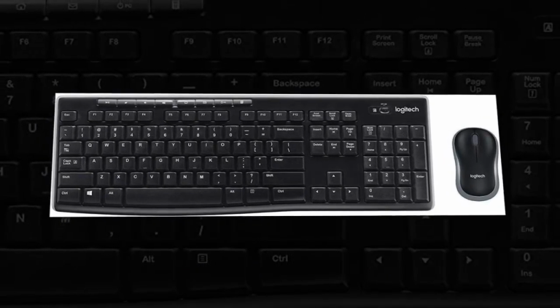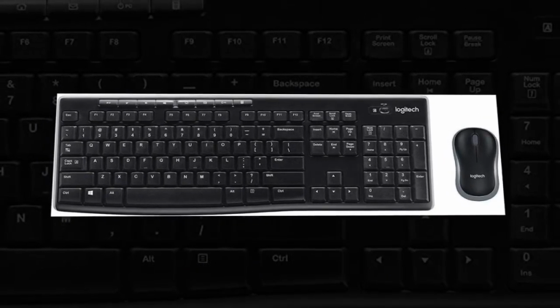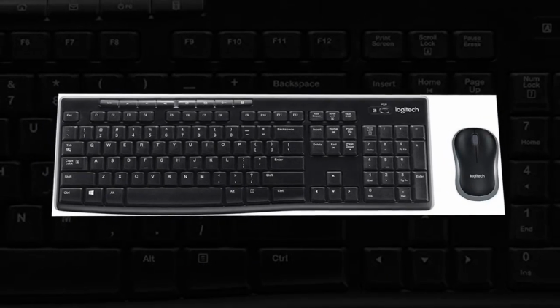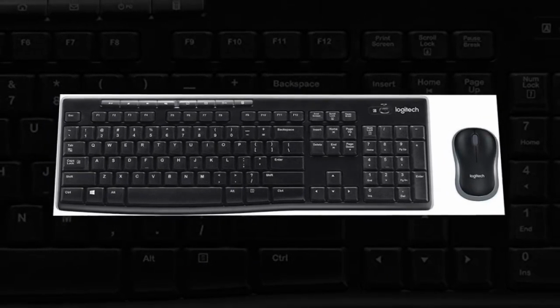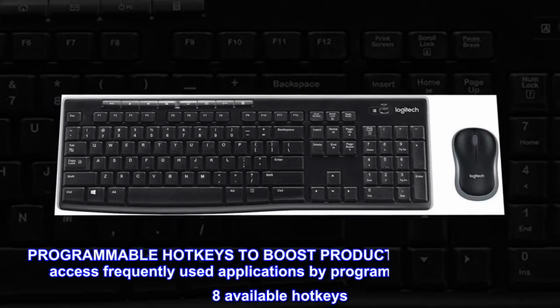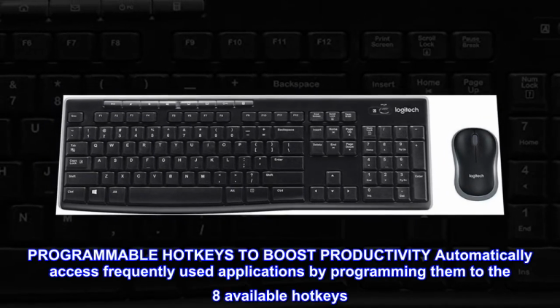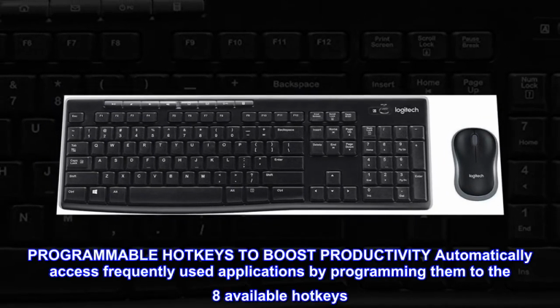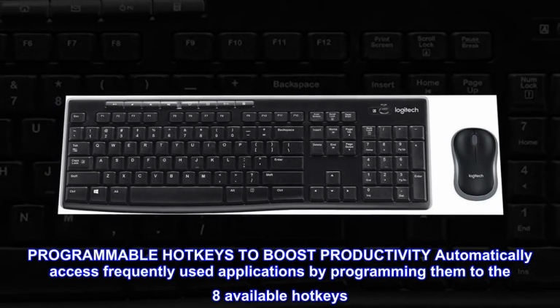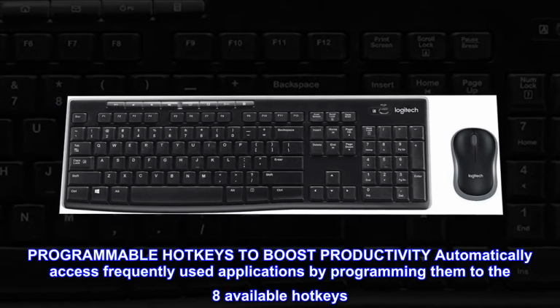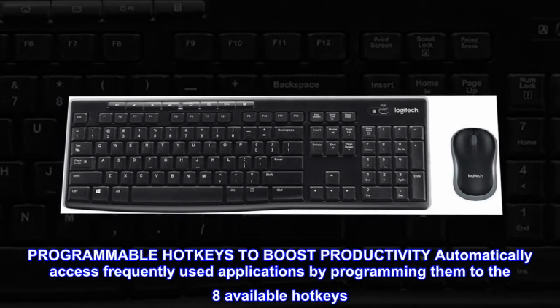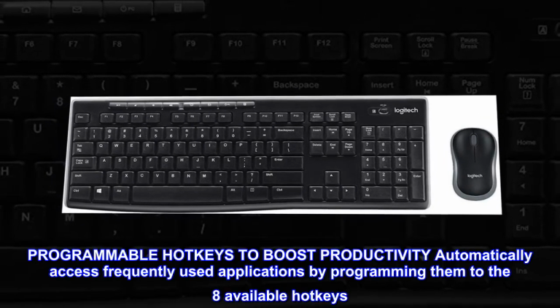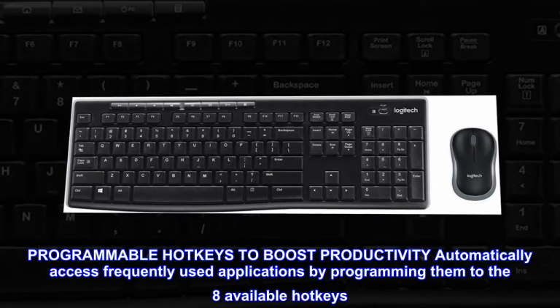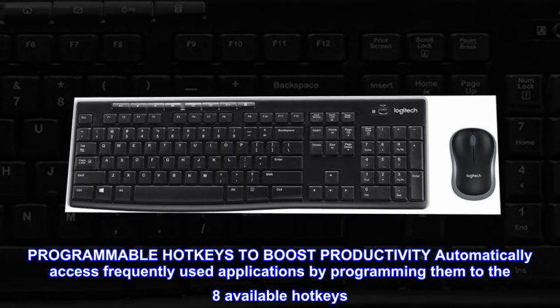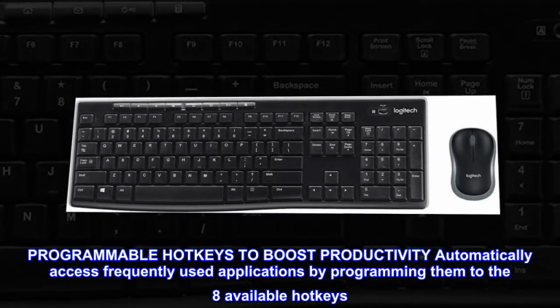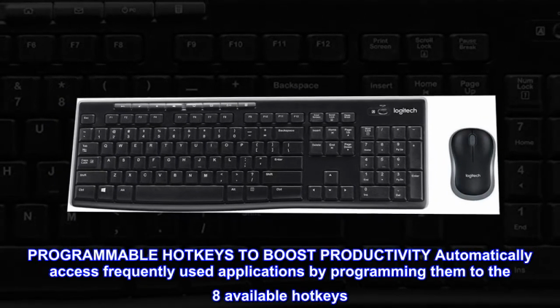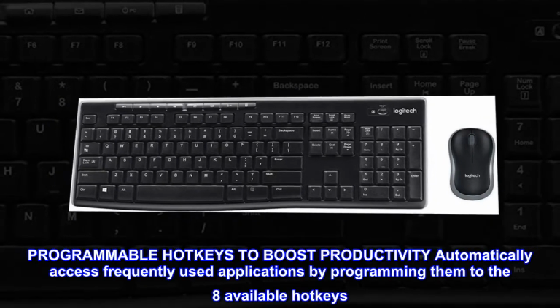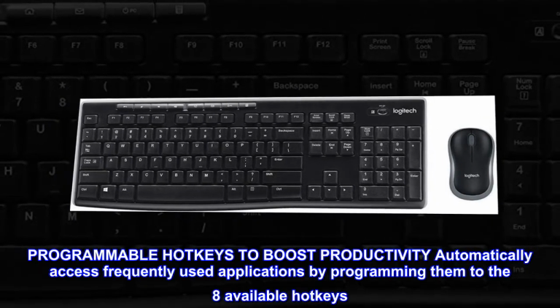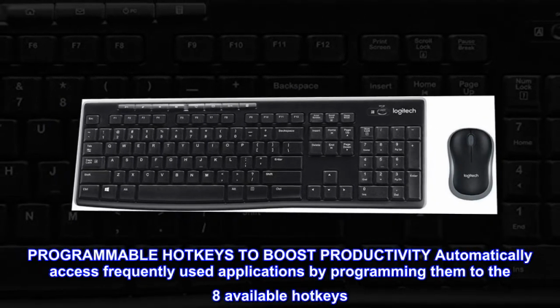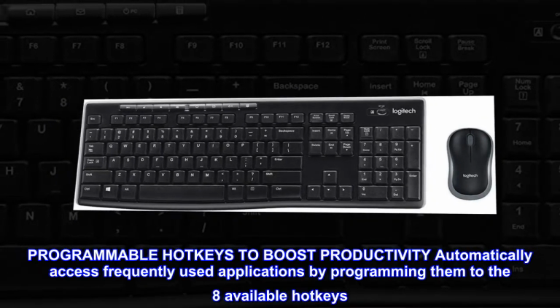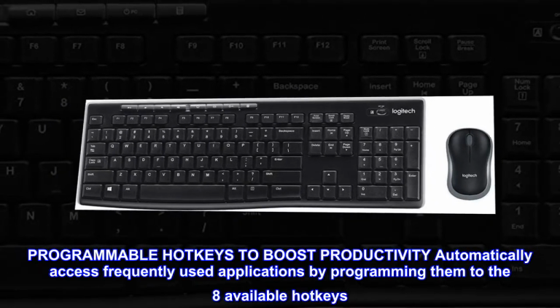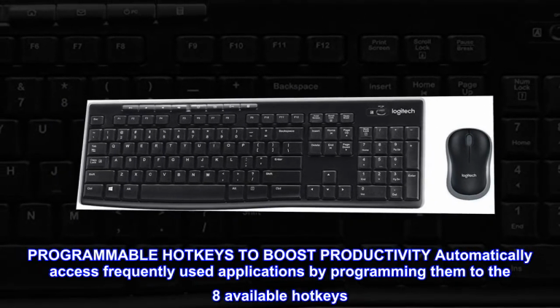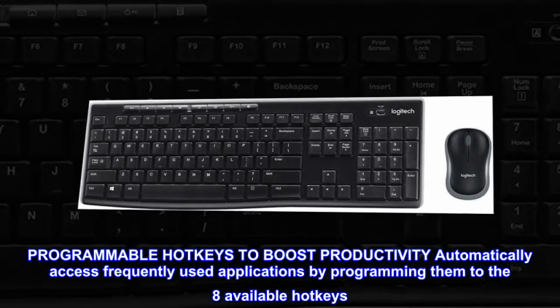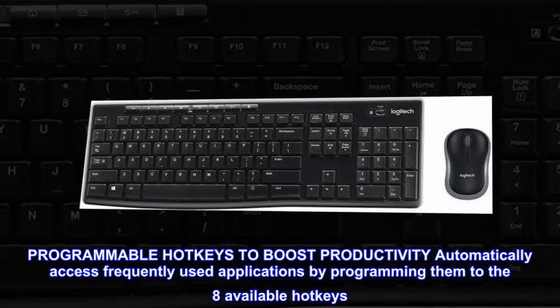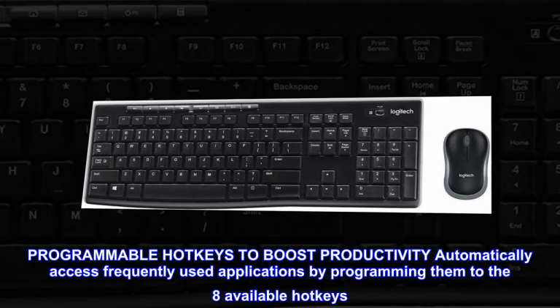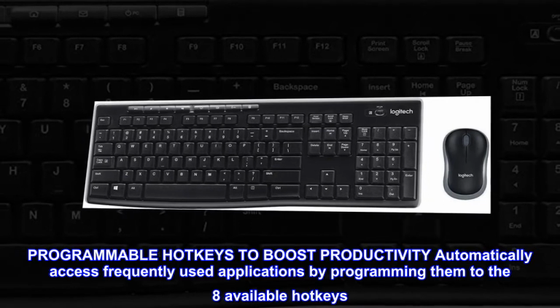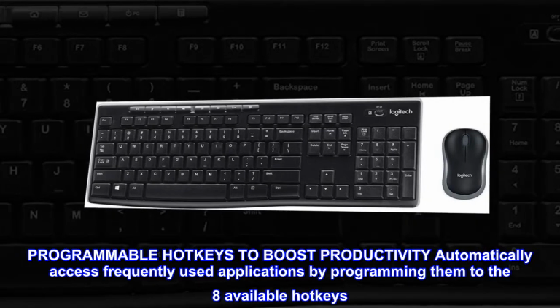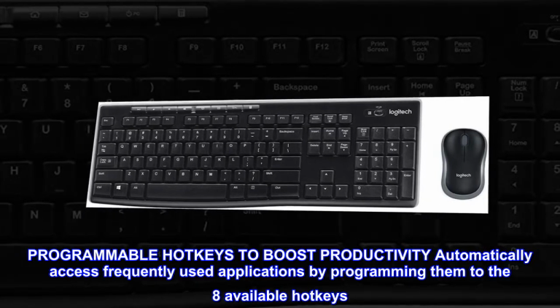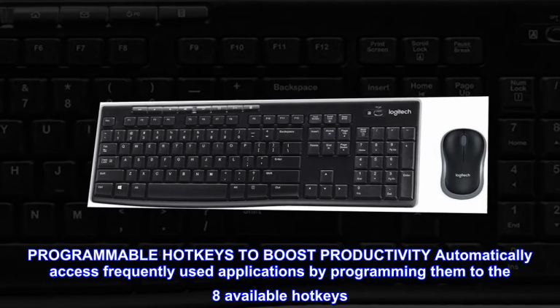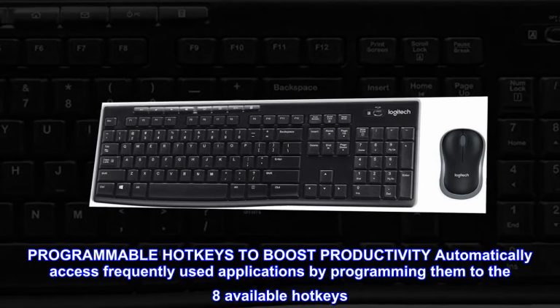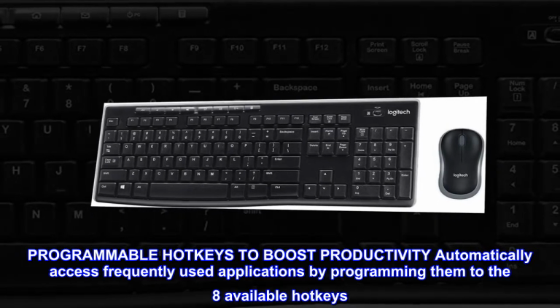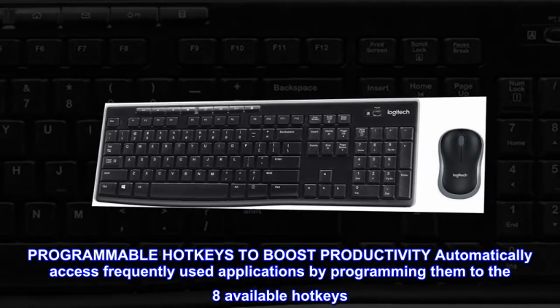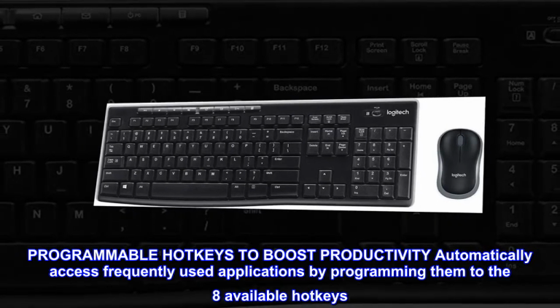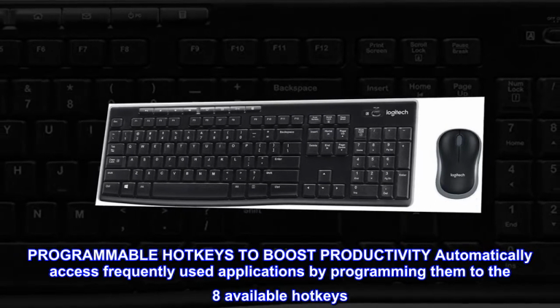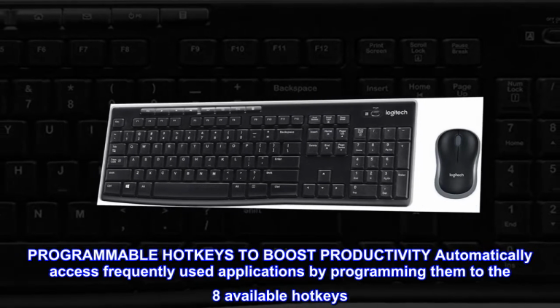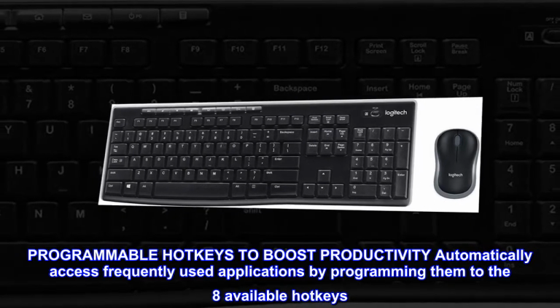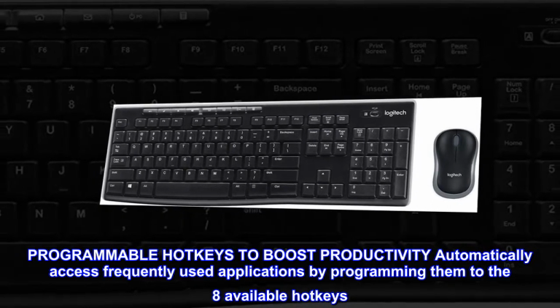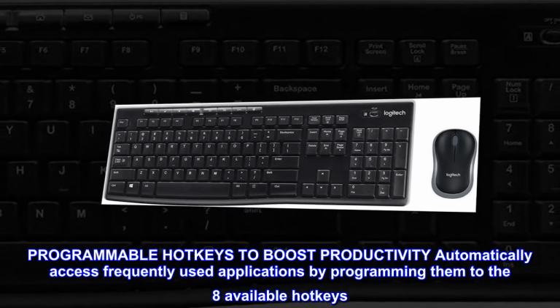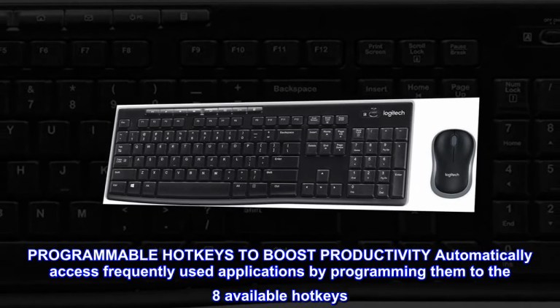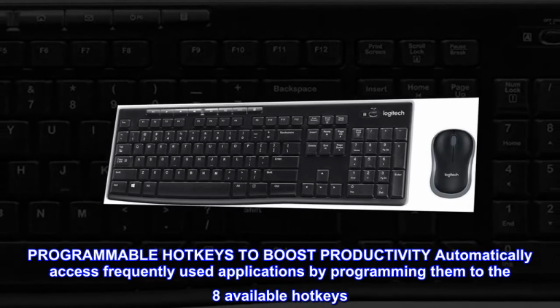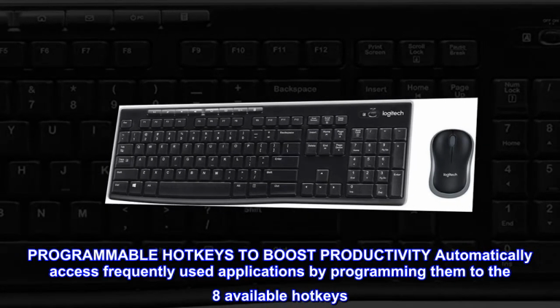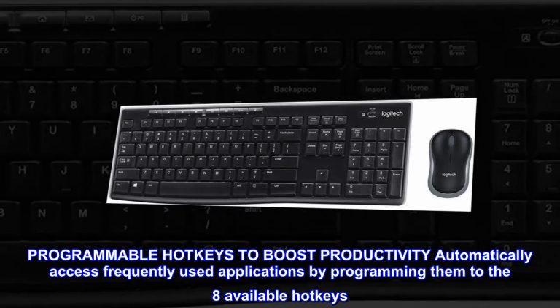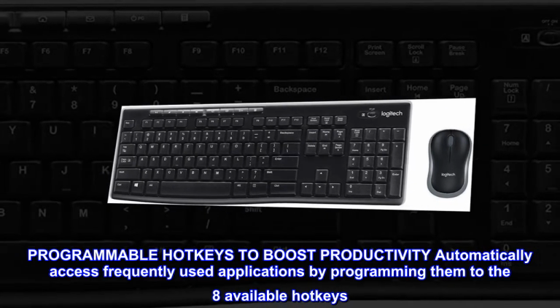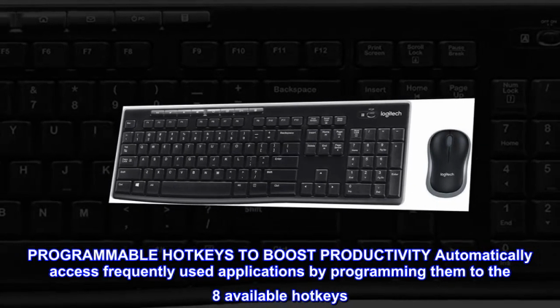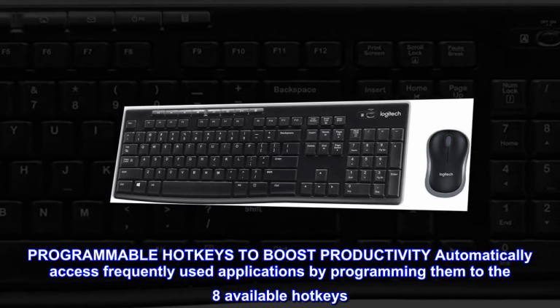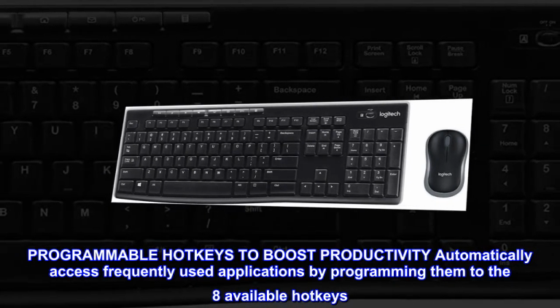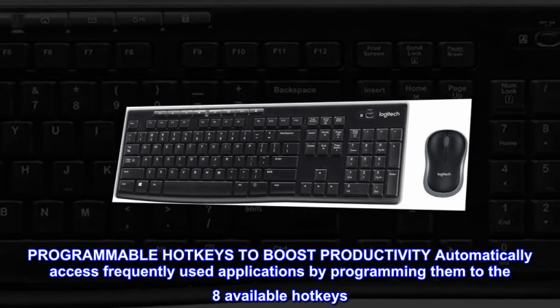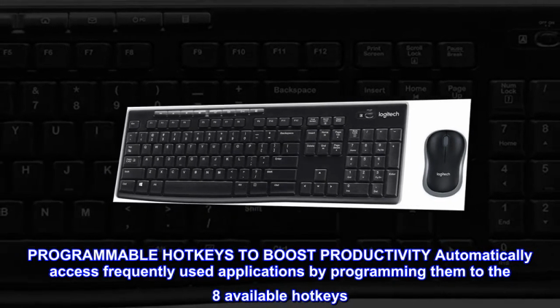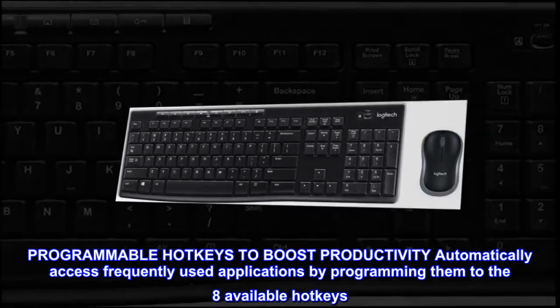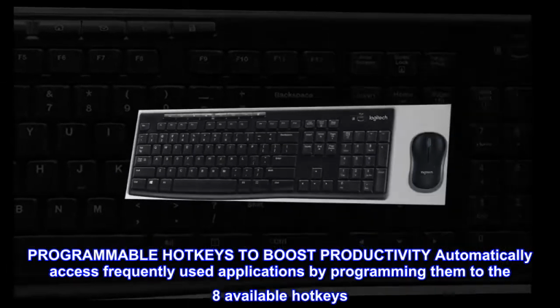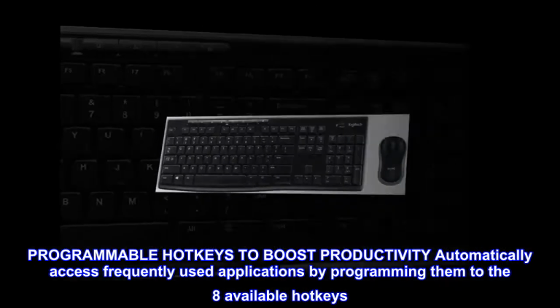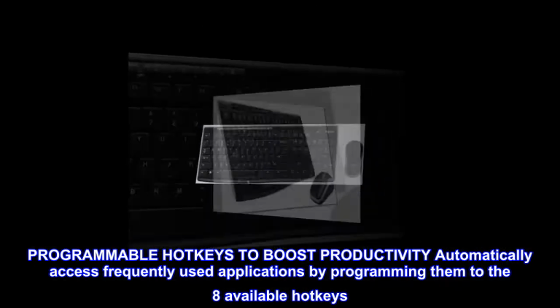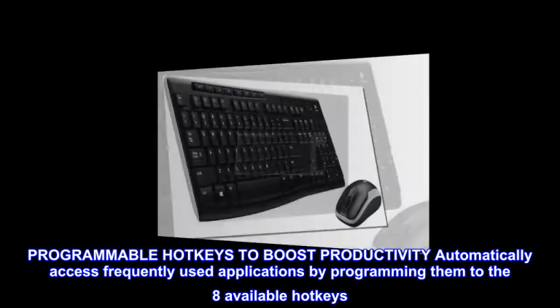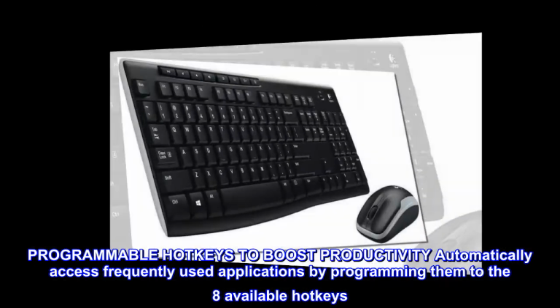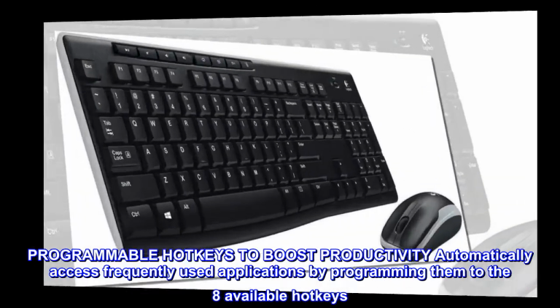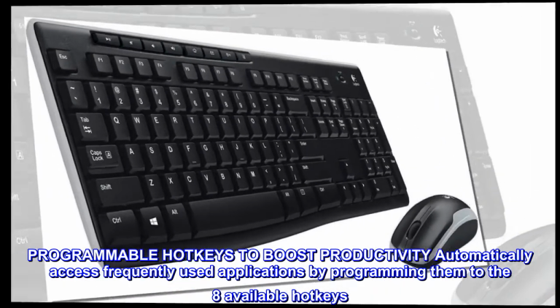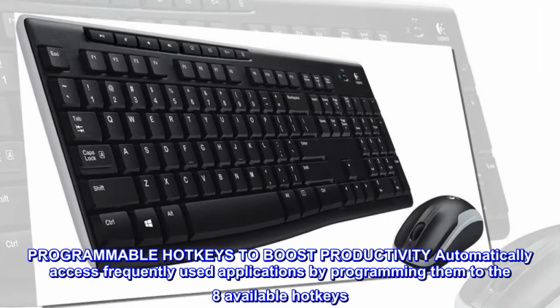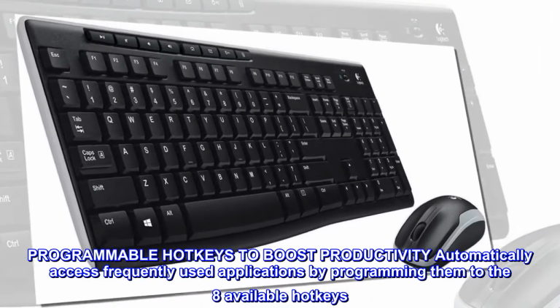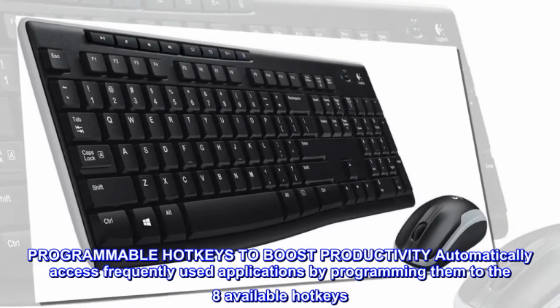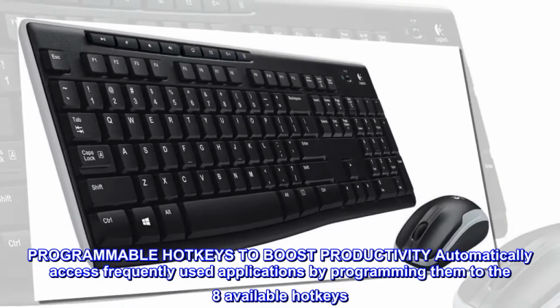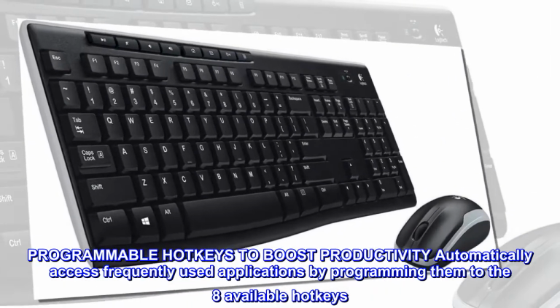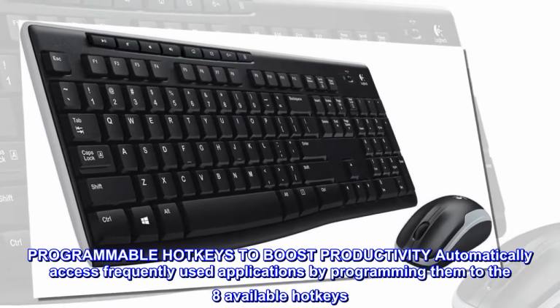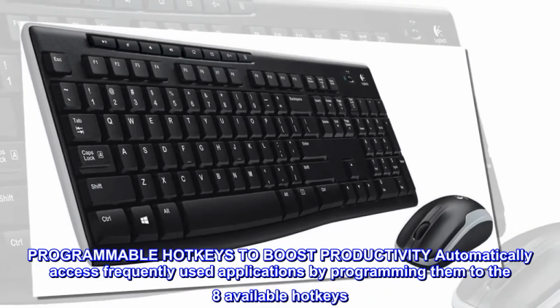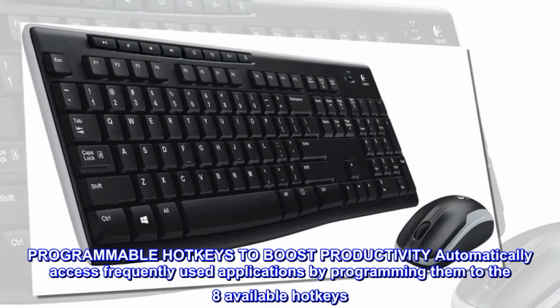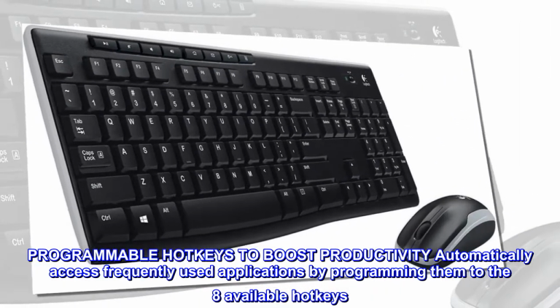Programmable hotkeys to boost productivity. Automatically access frequently used applications by programming them to the eight available hotkeys.